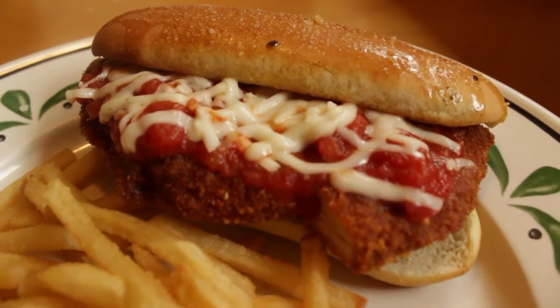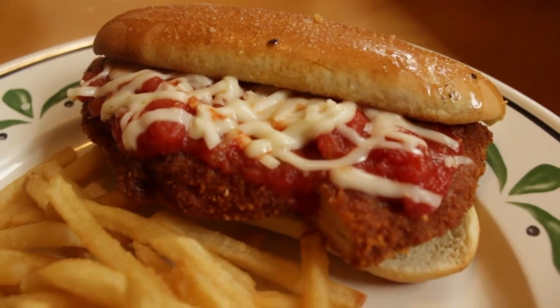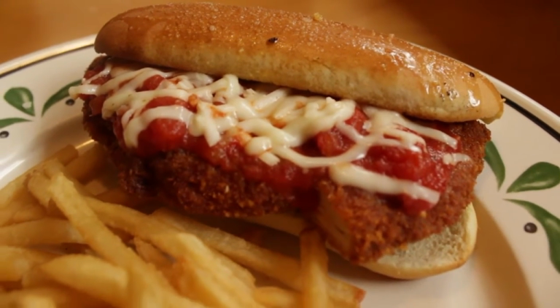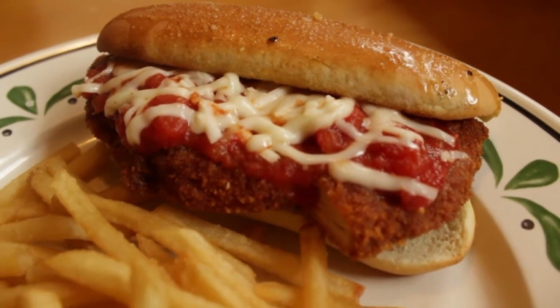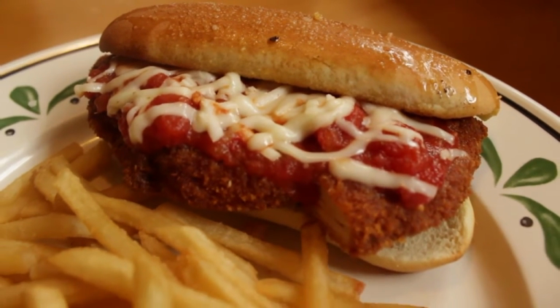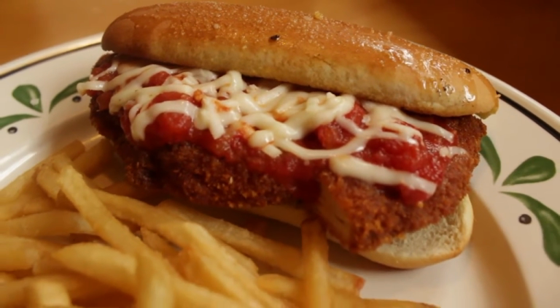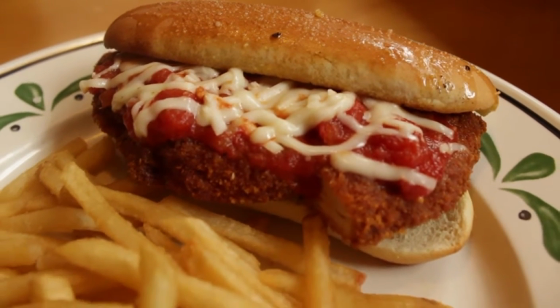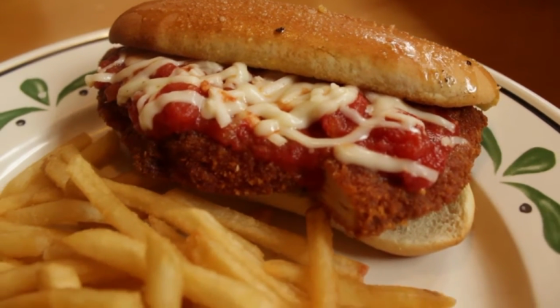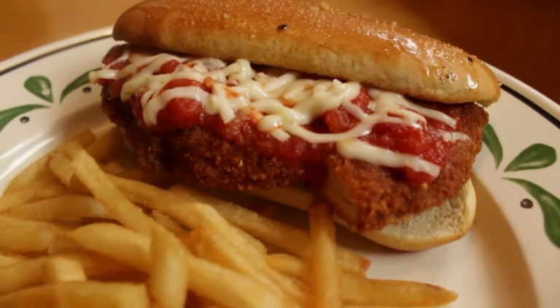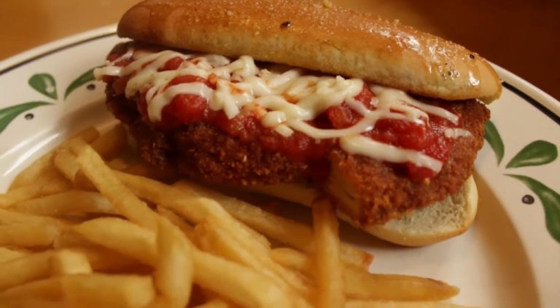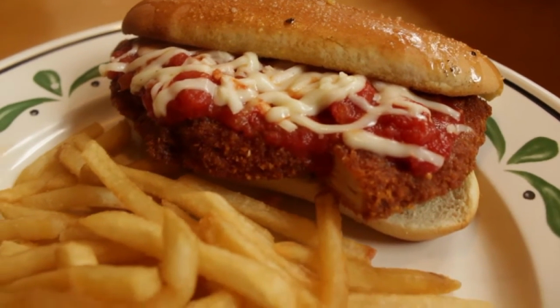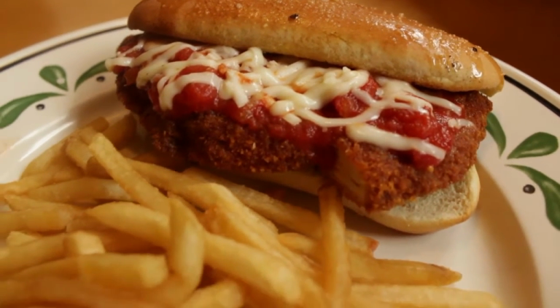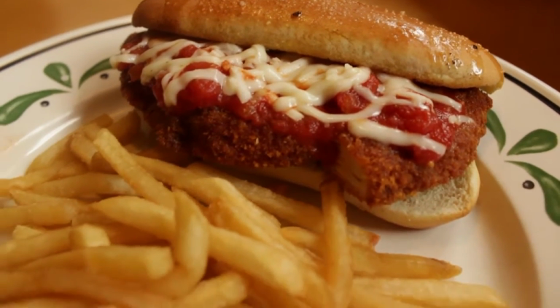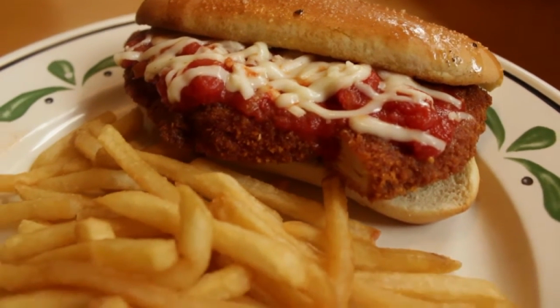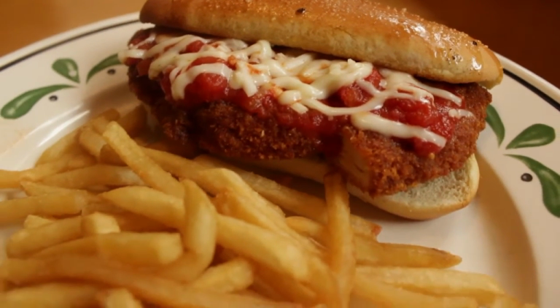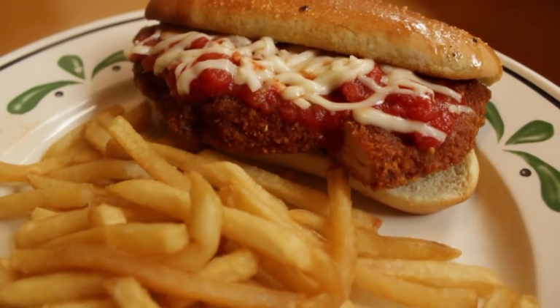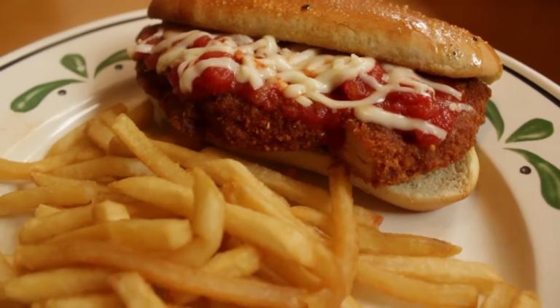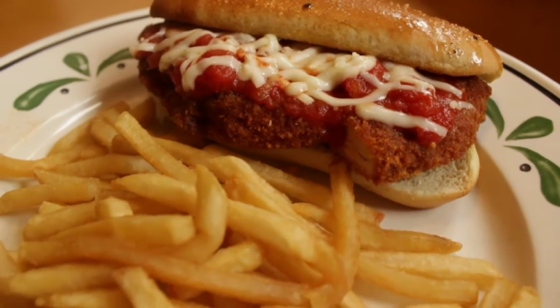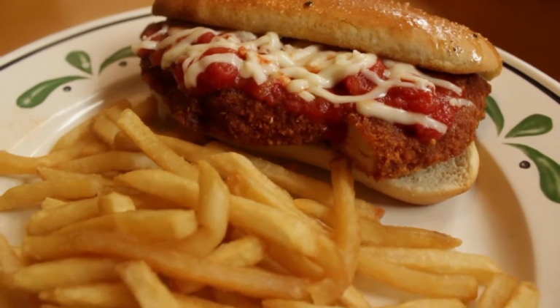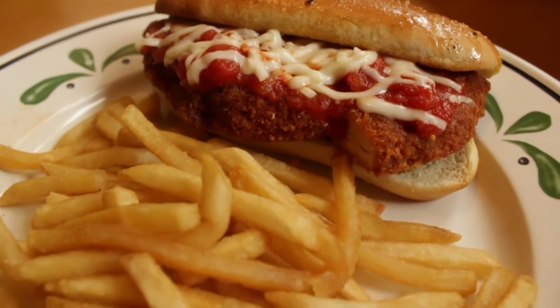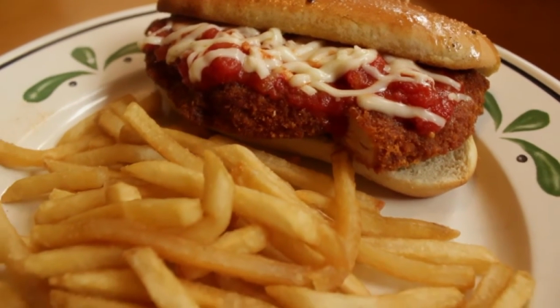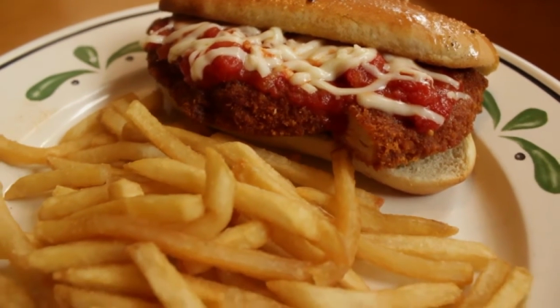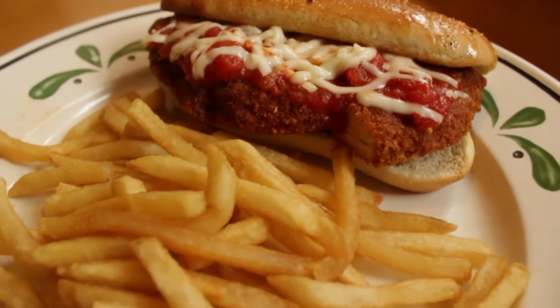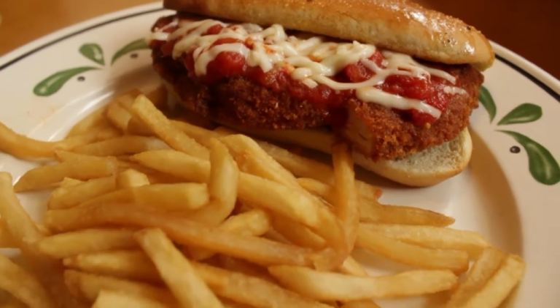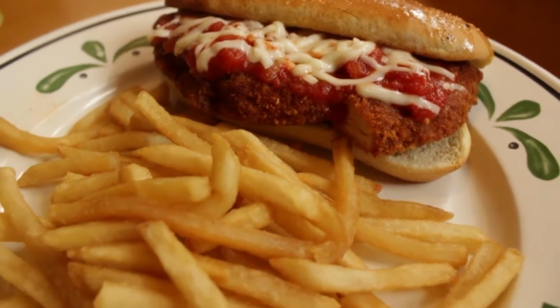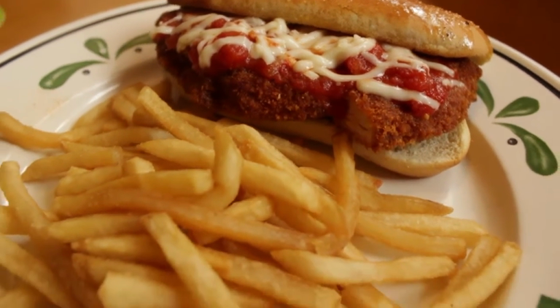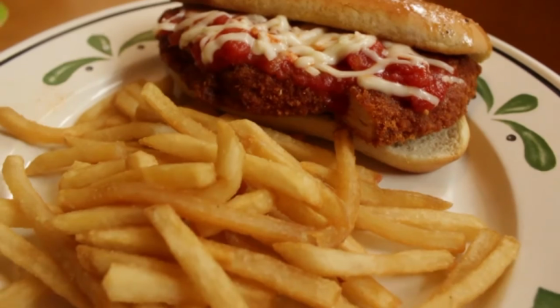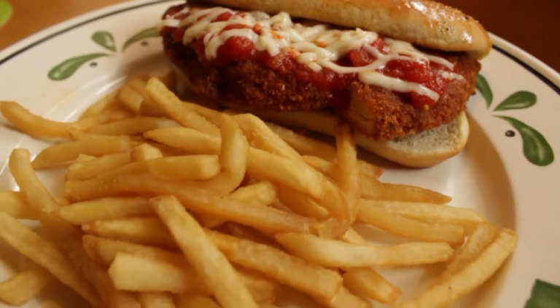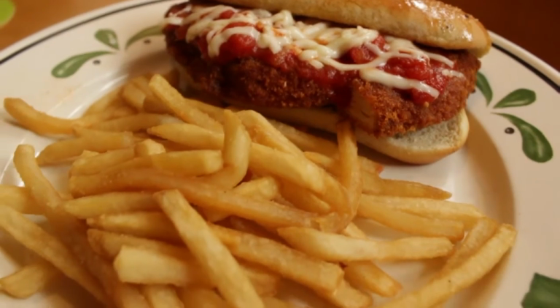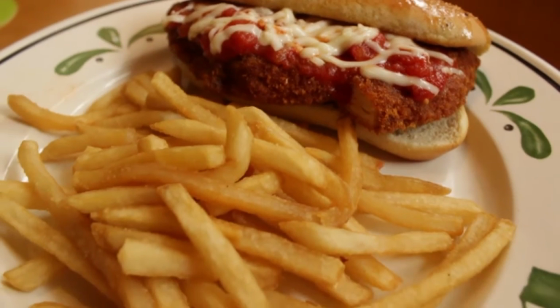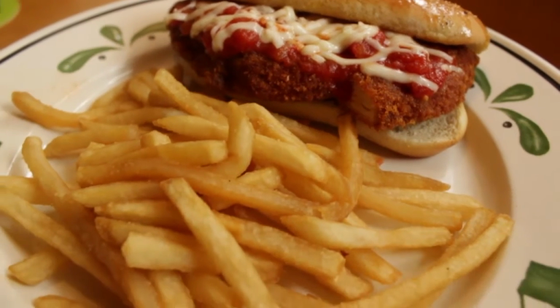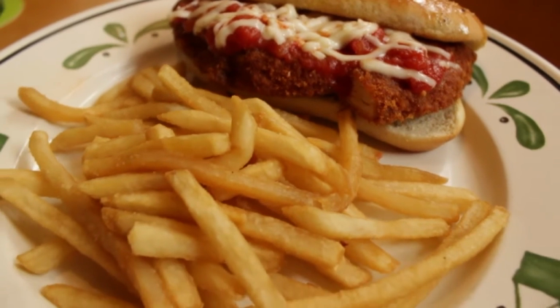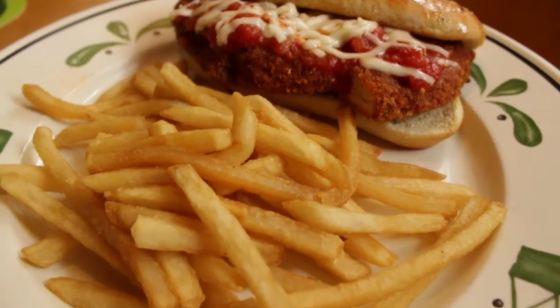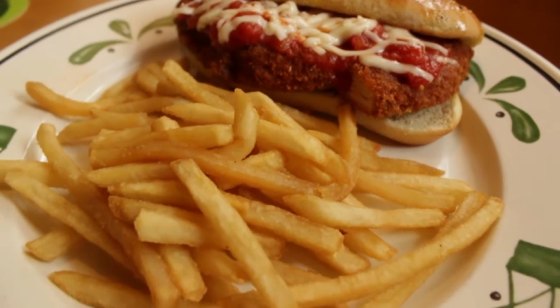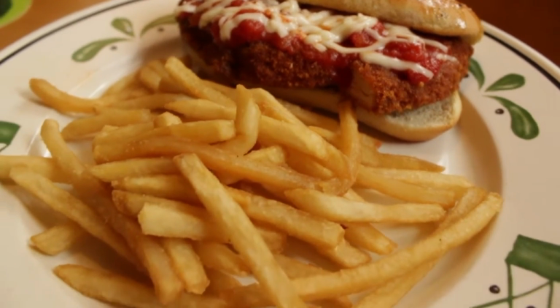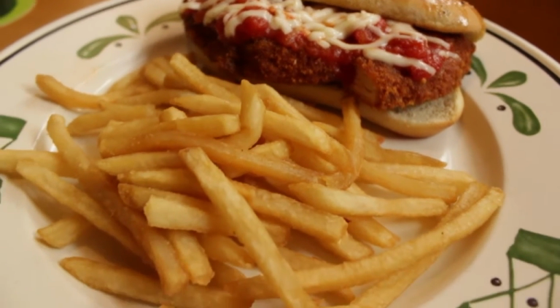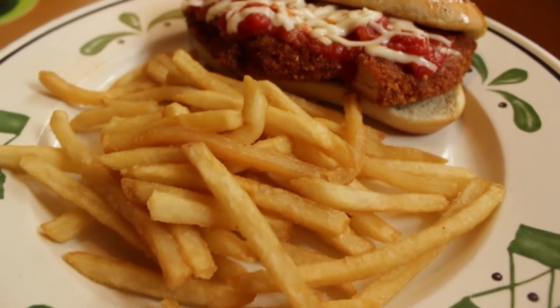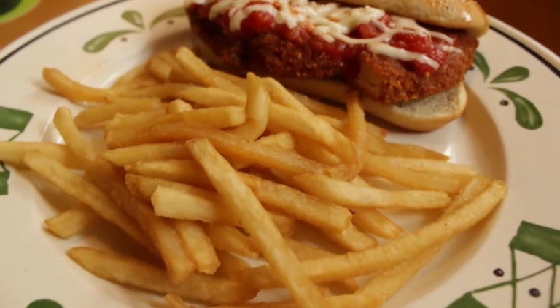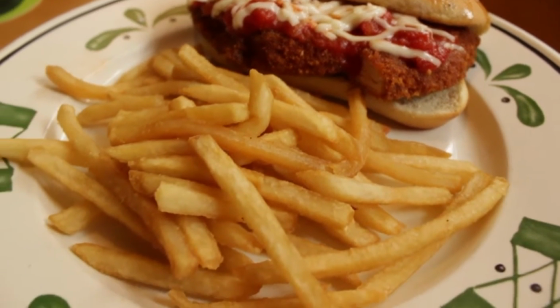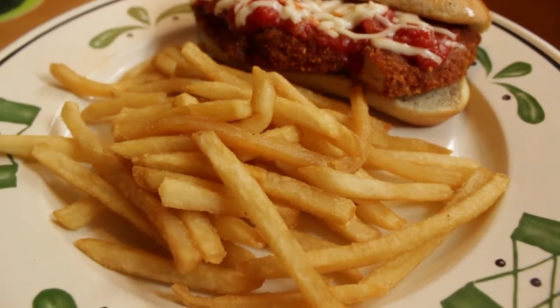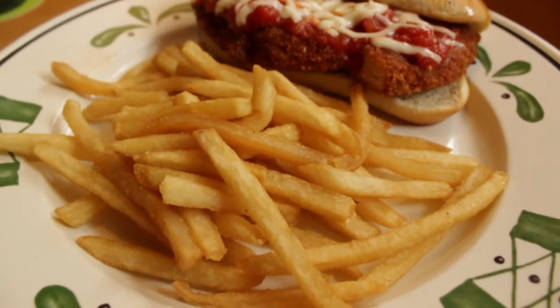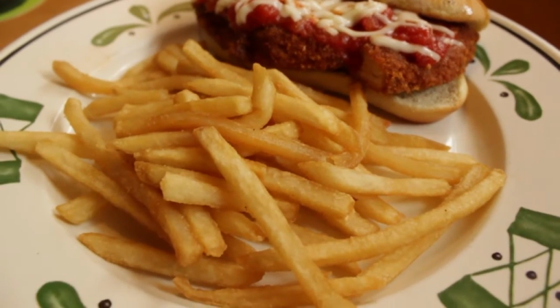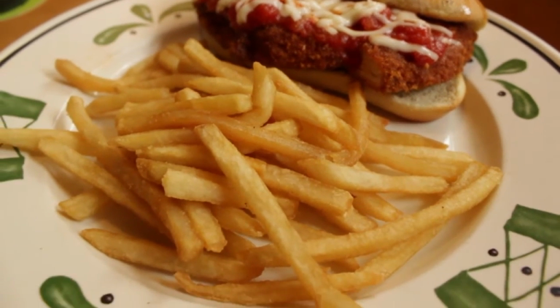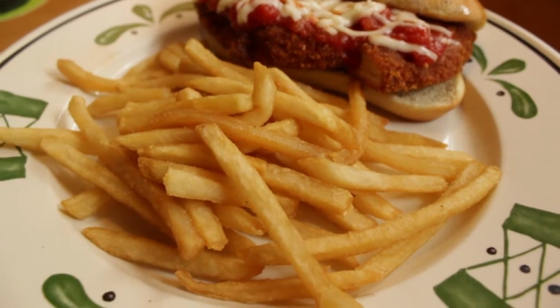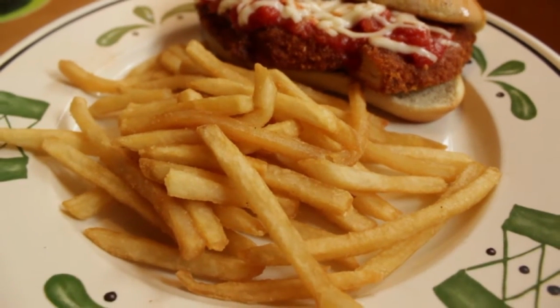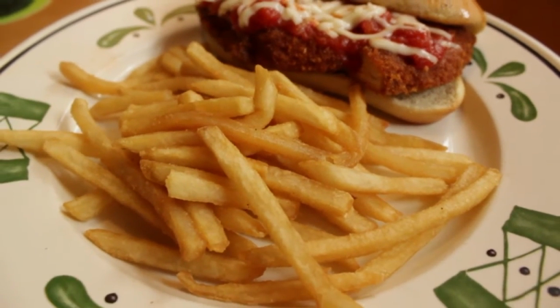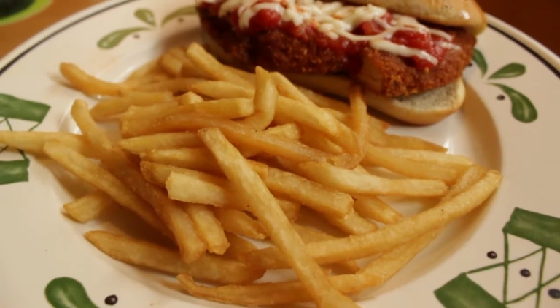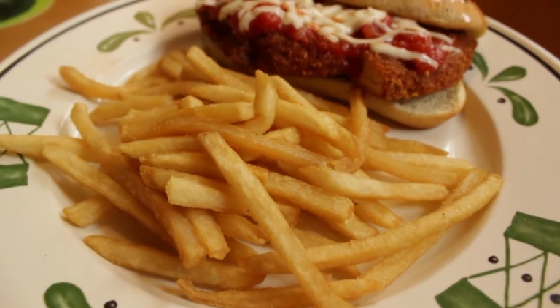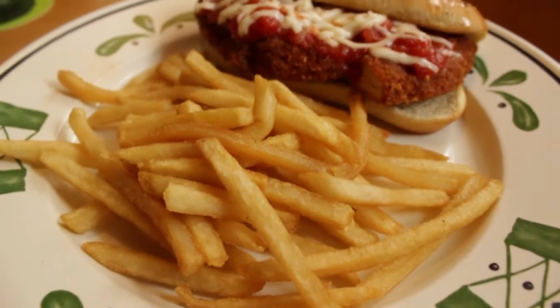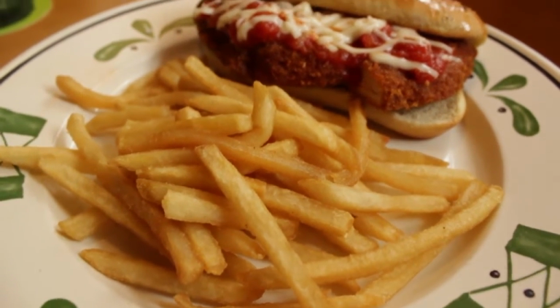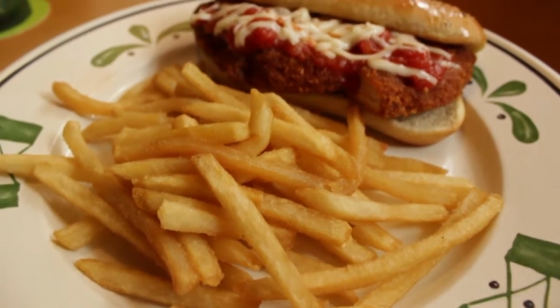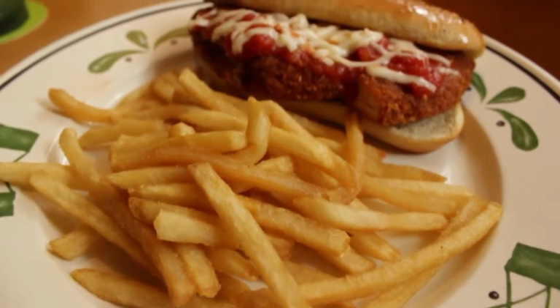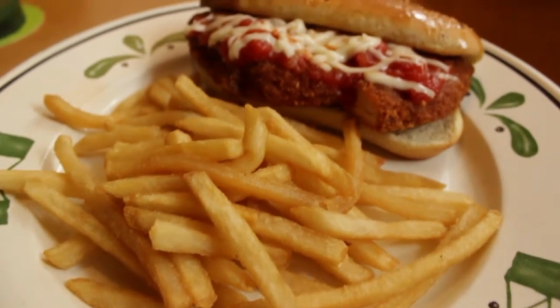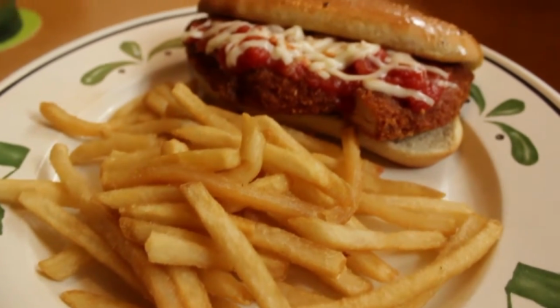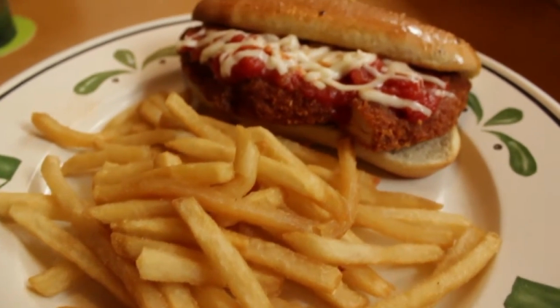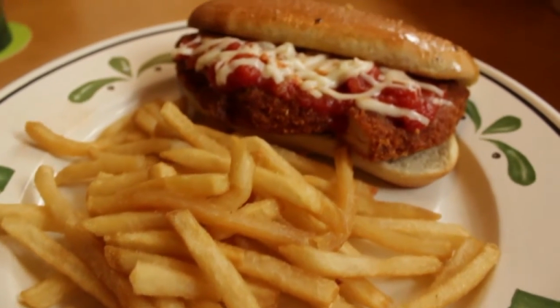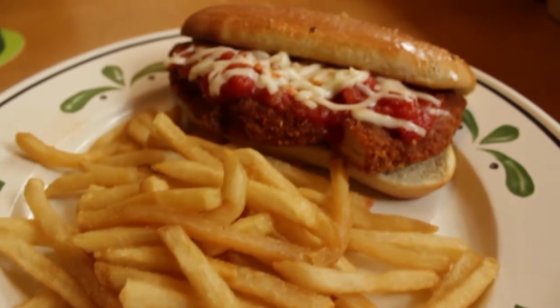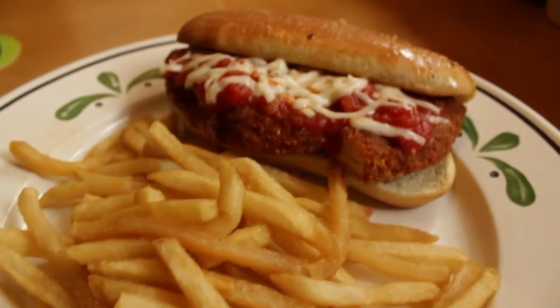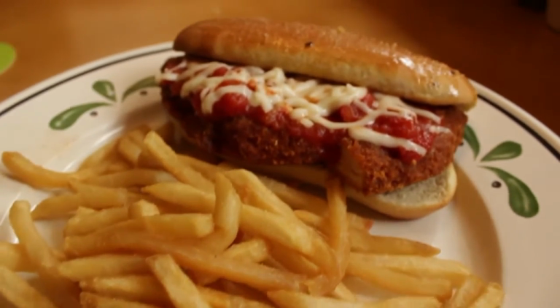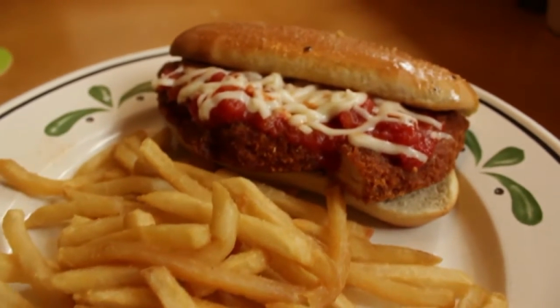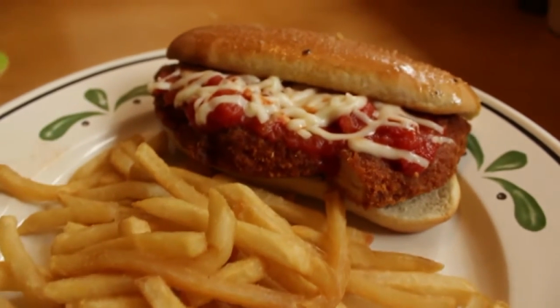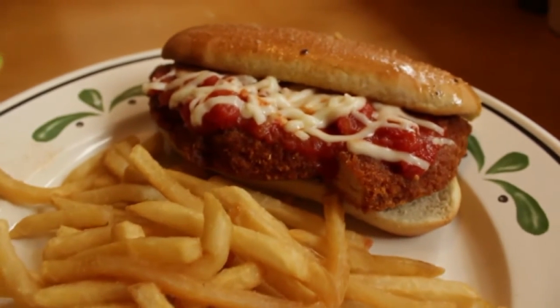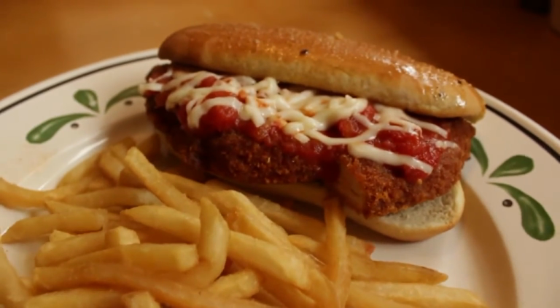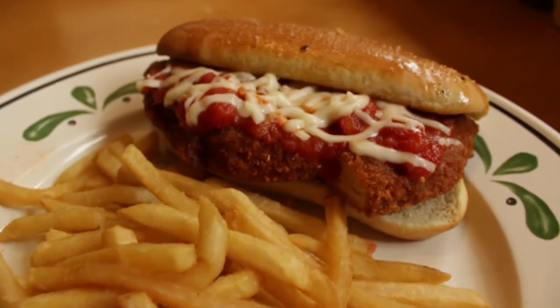The fries also come with ketchup, but I didn't get that condiment this time around — it will be seen when I do the next sandwich.